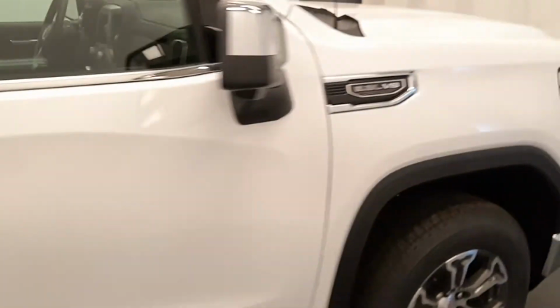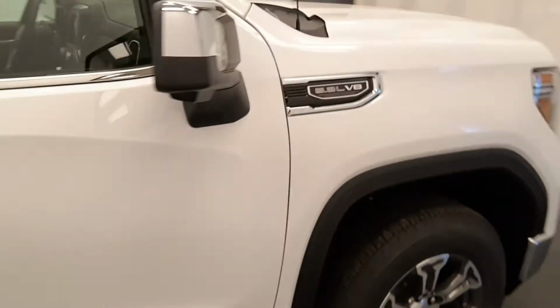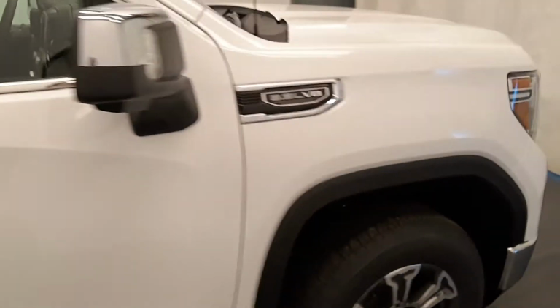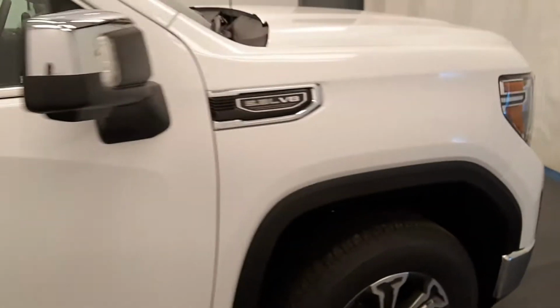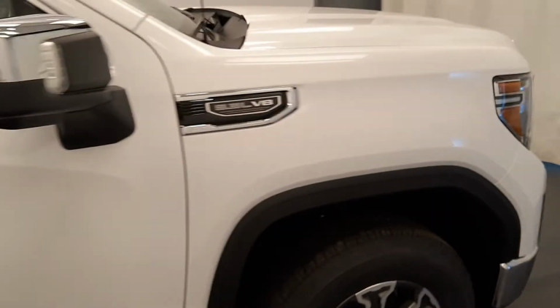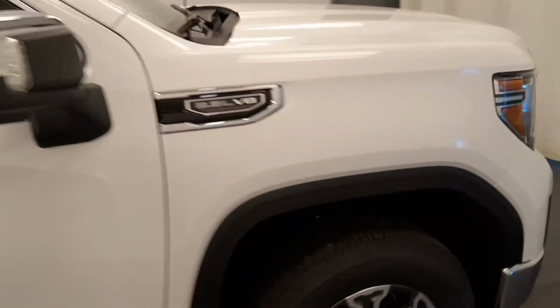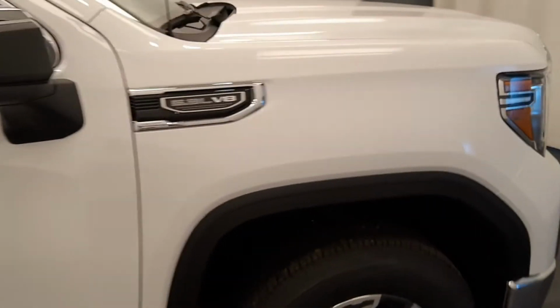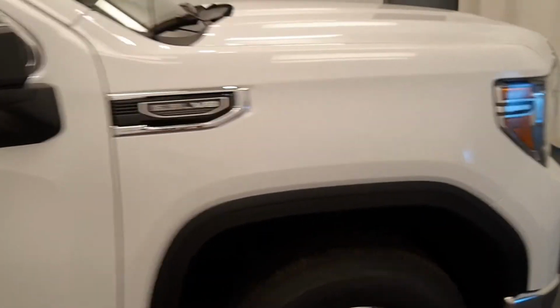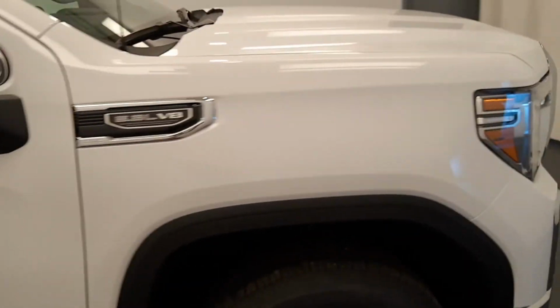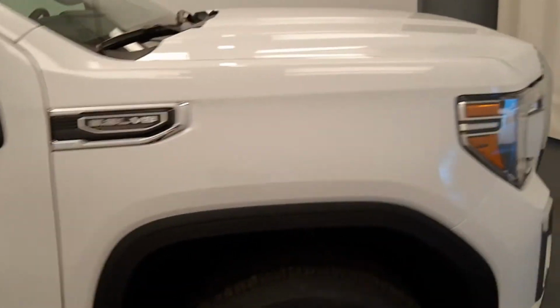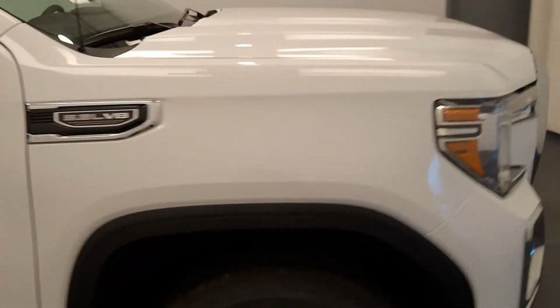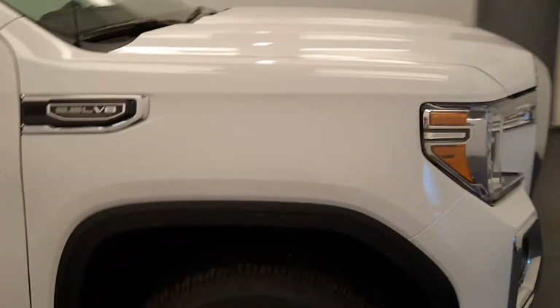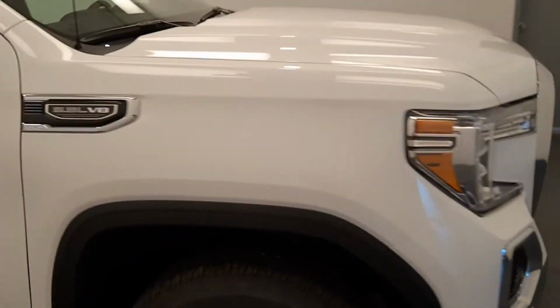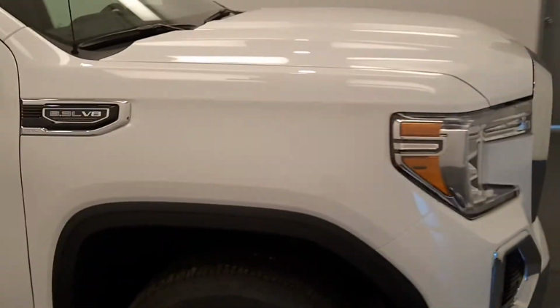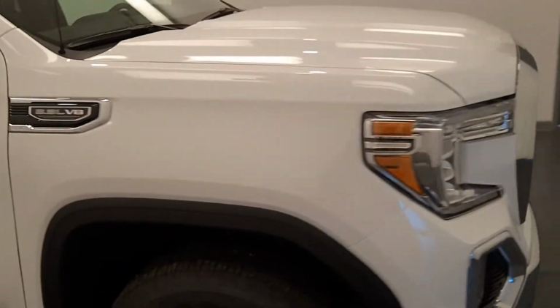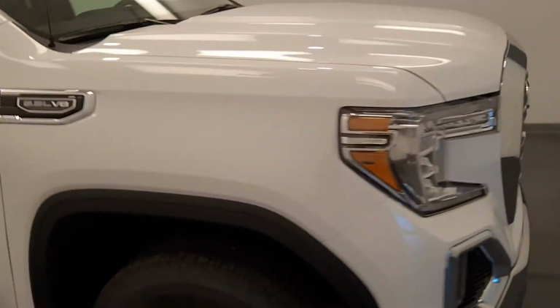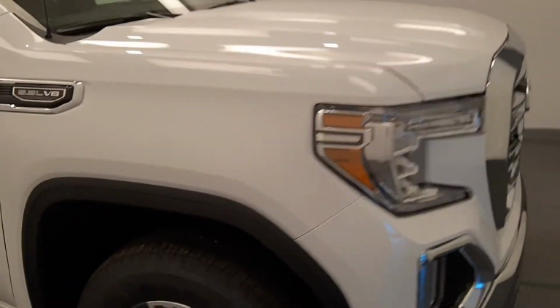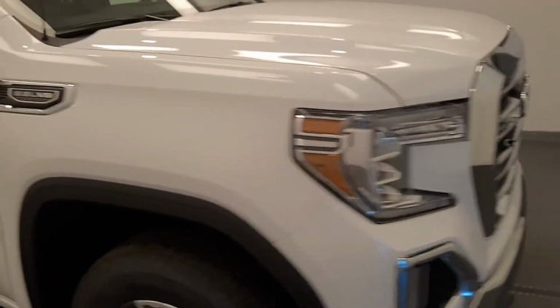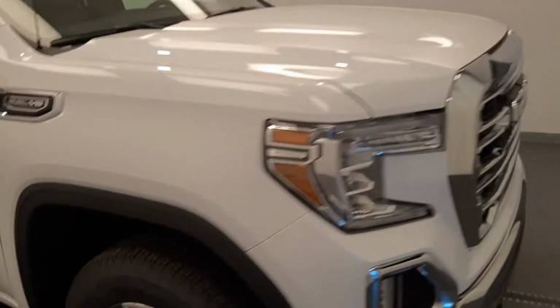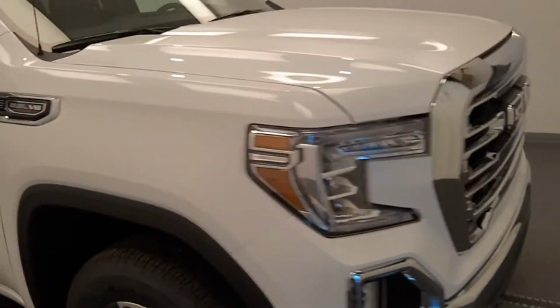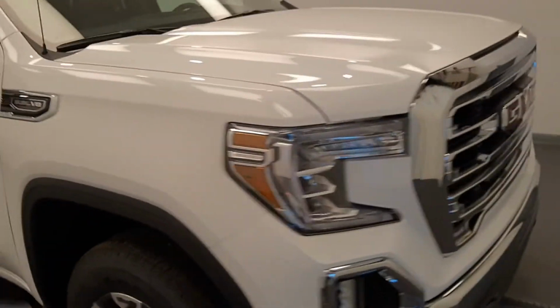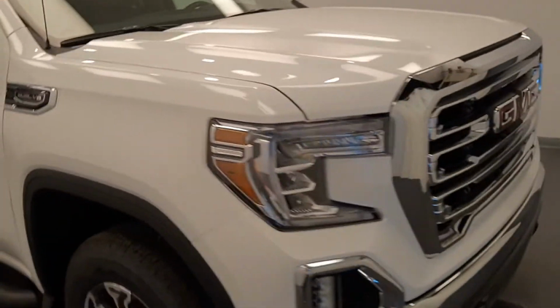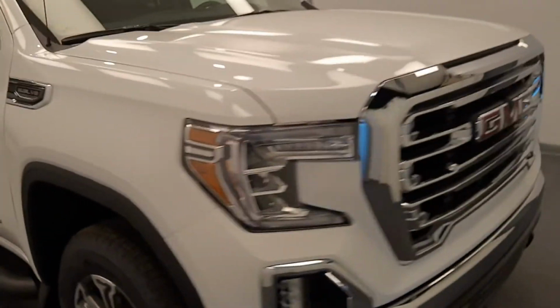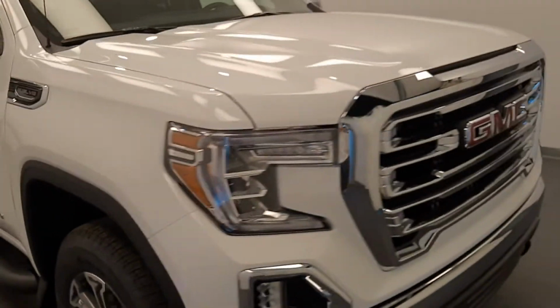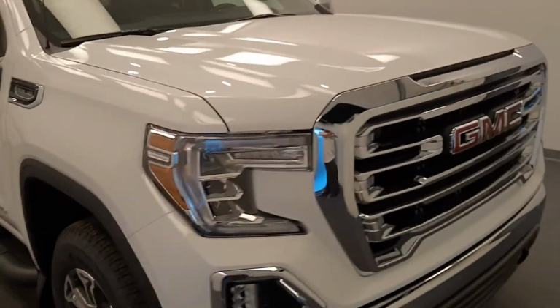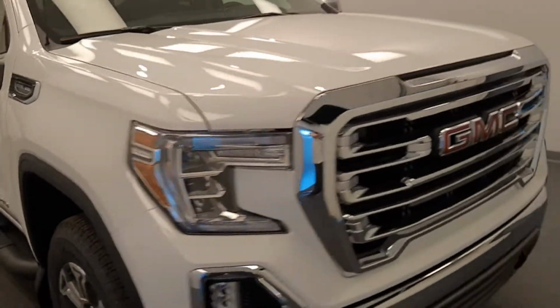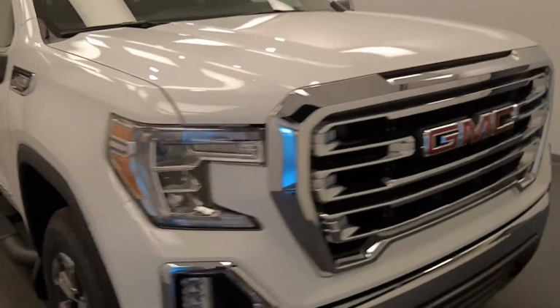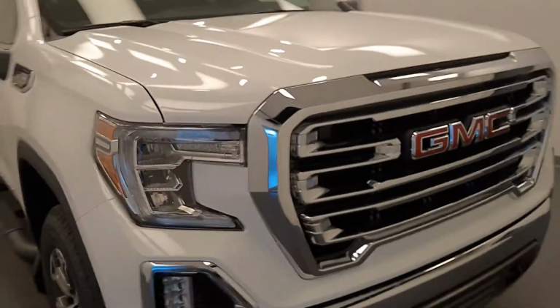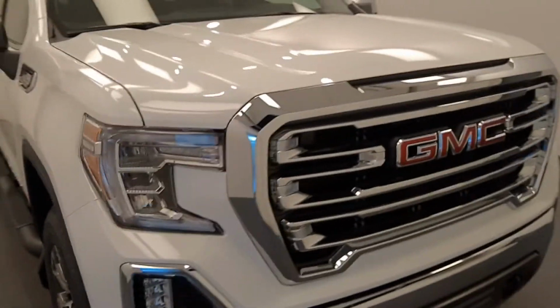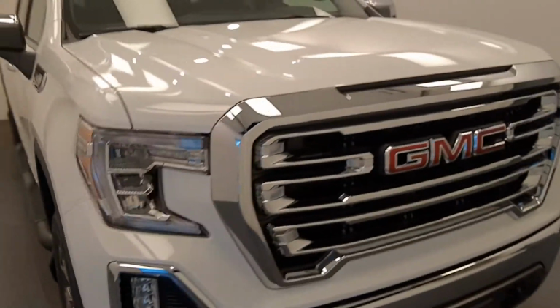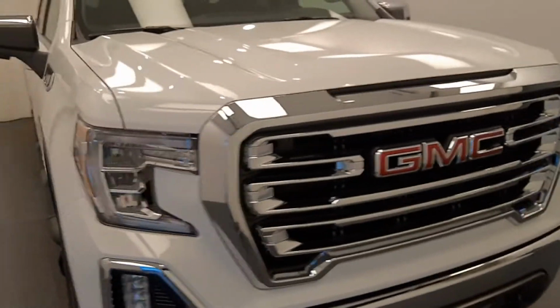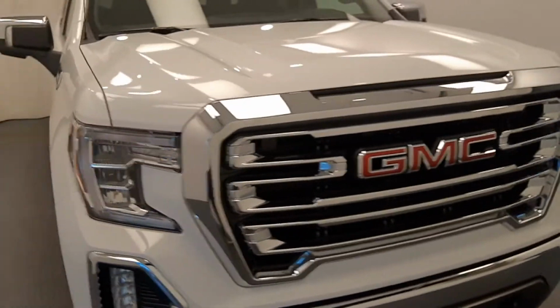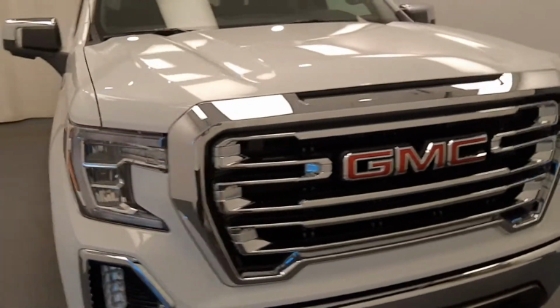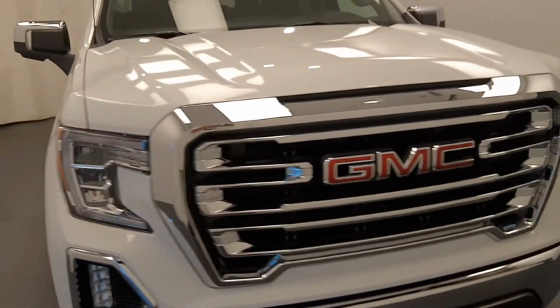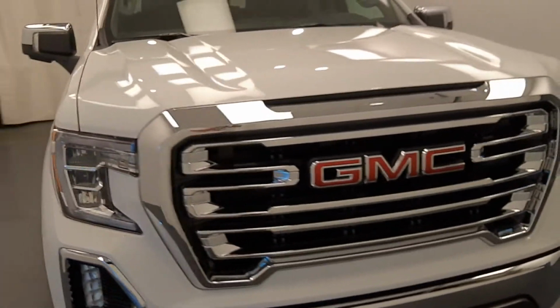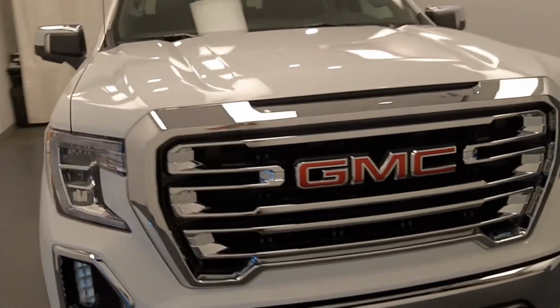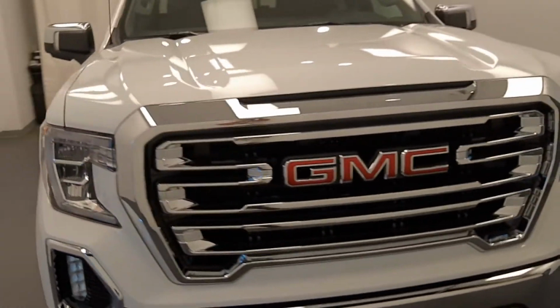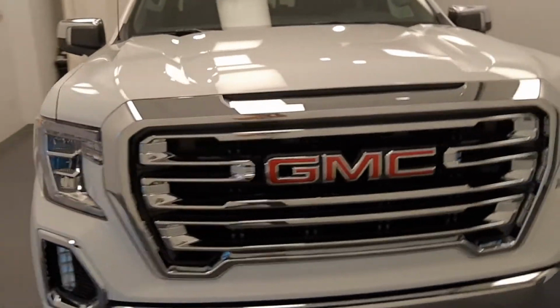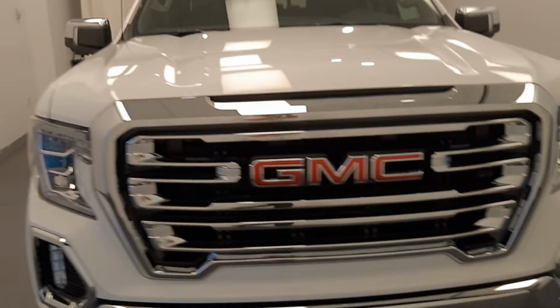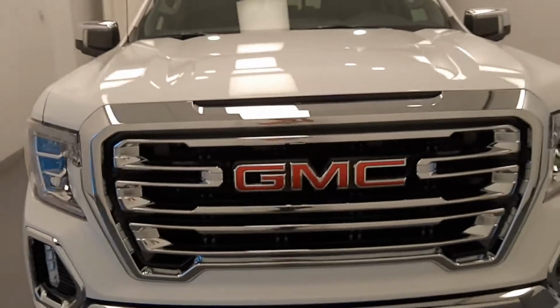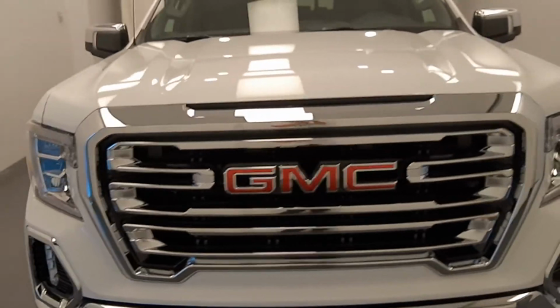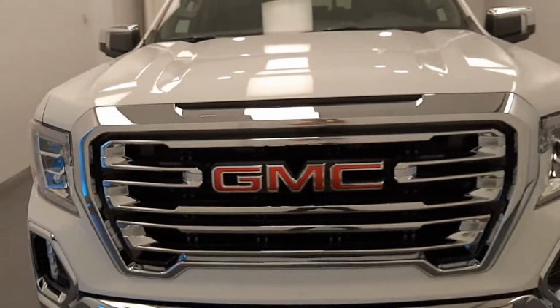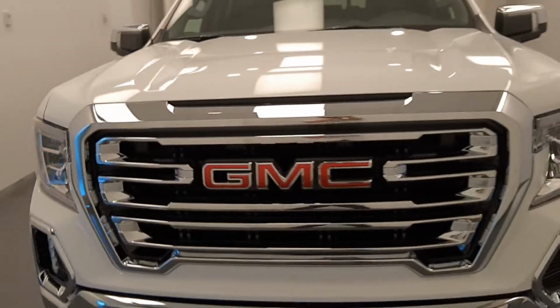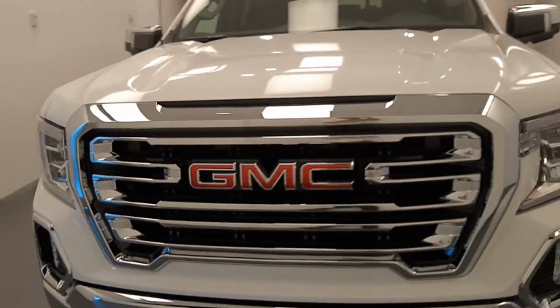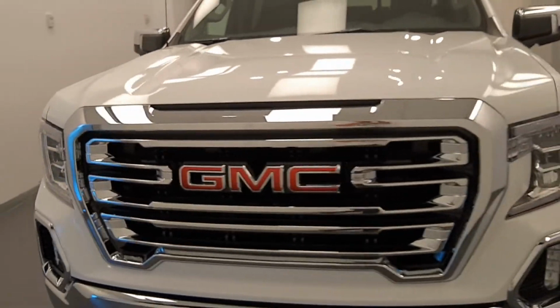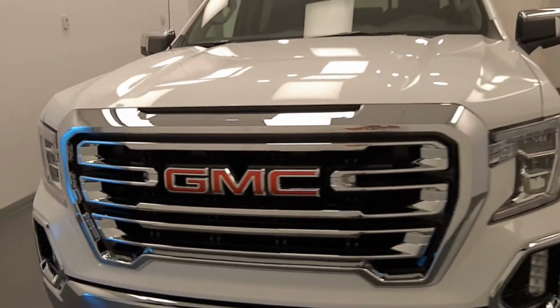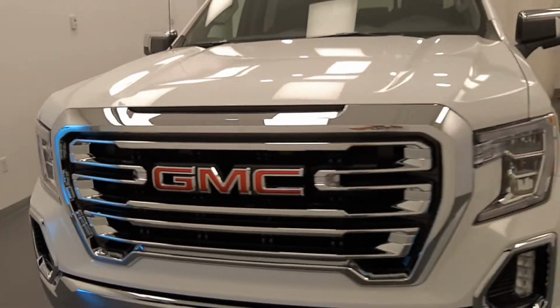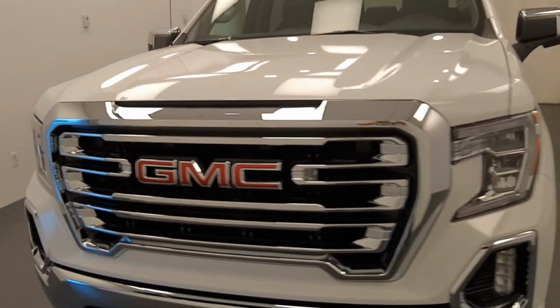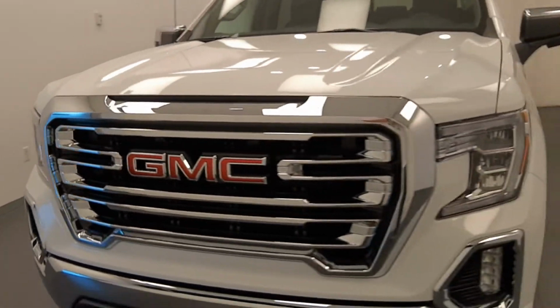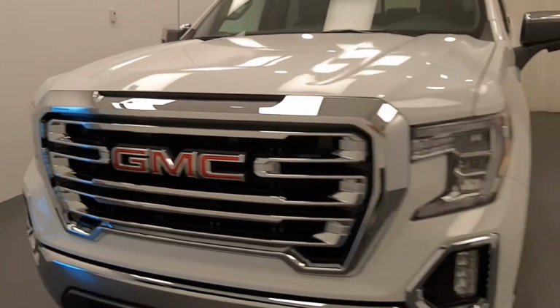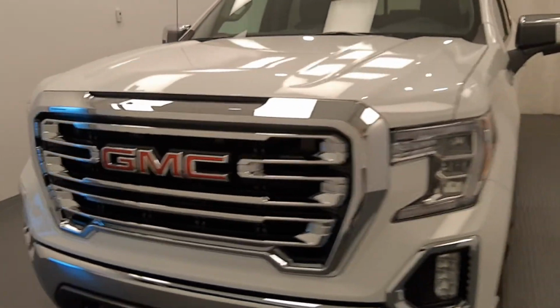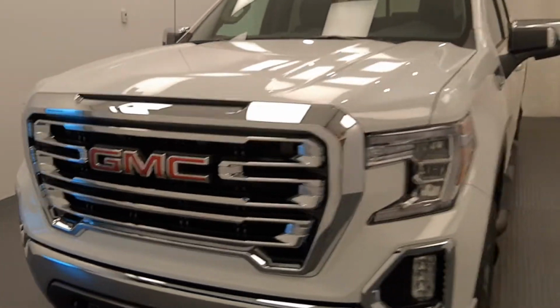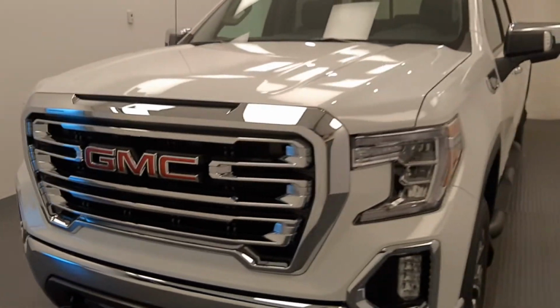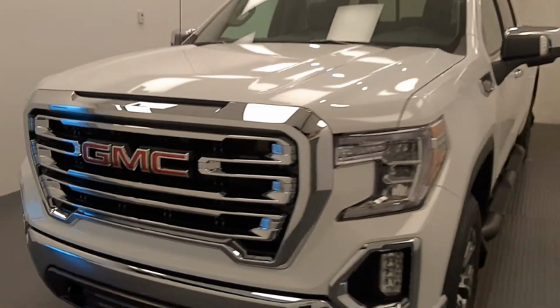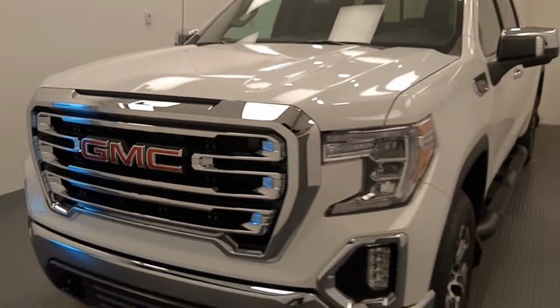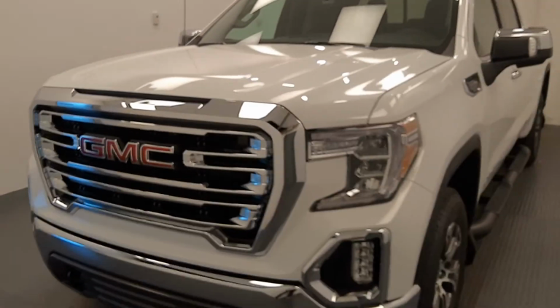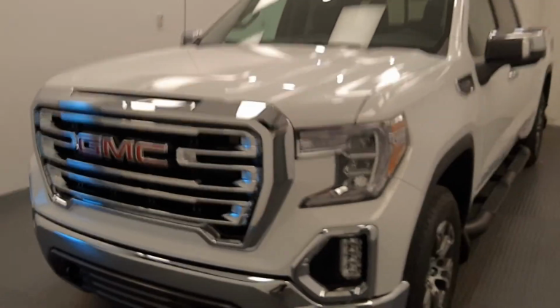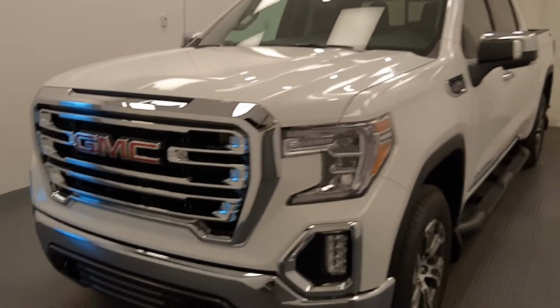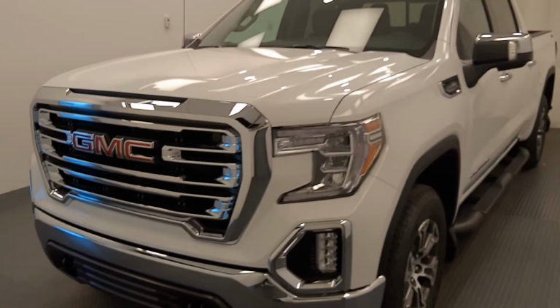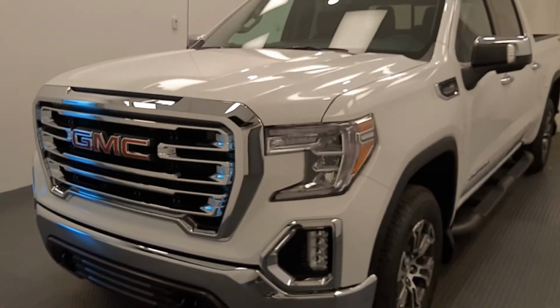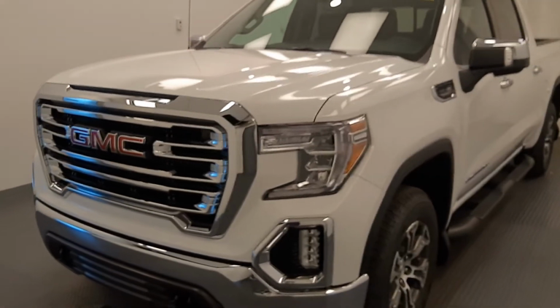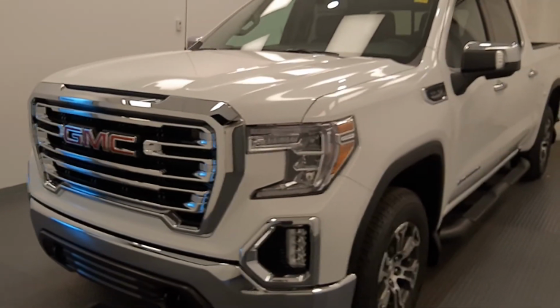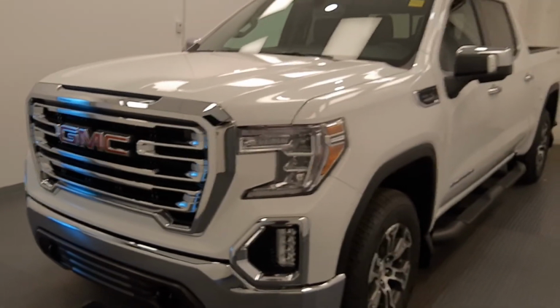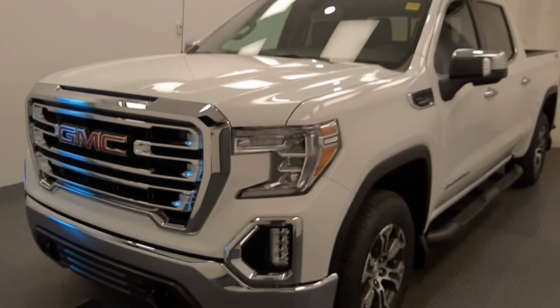Once again, we're viewing stock number 220296, a 2020 GMC 1500 SLT, with an exterior color of Summit White.